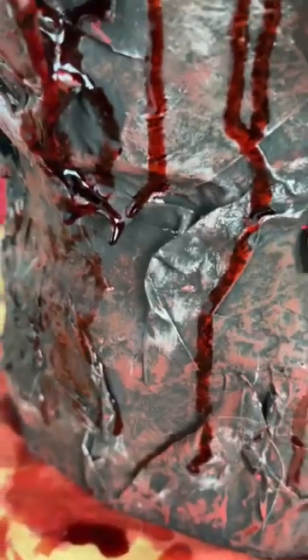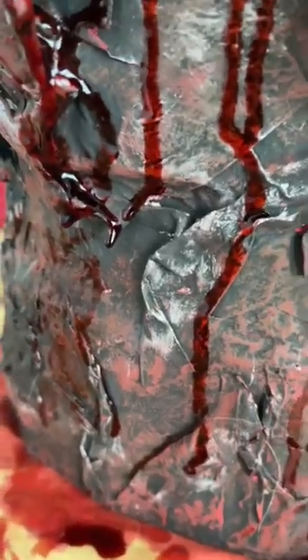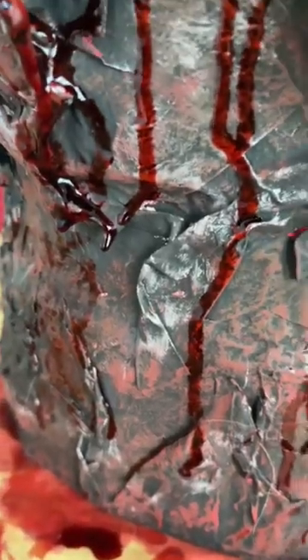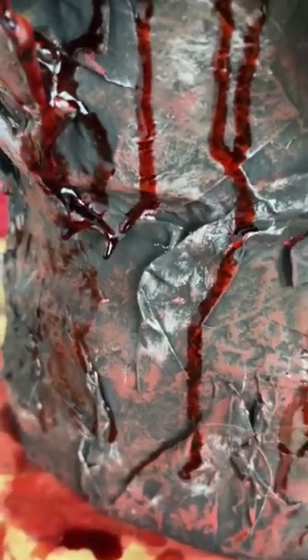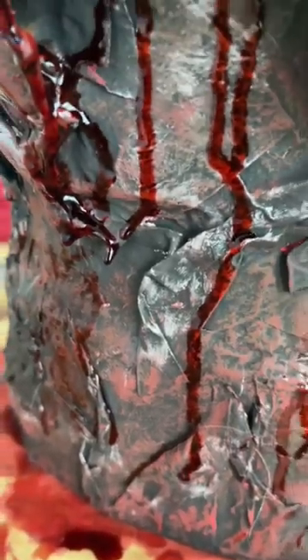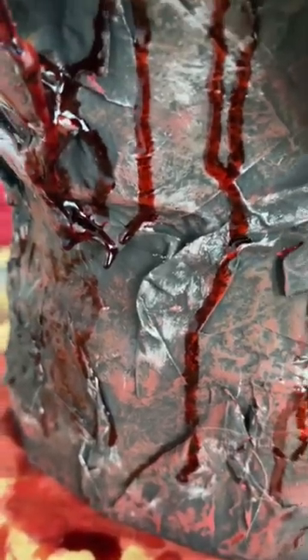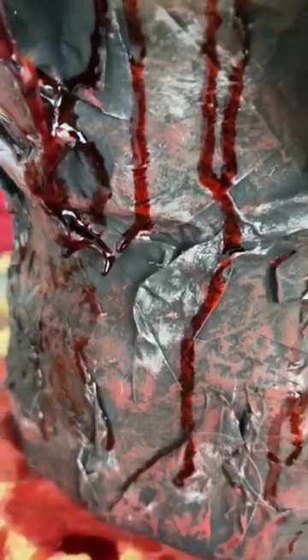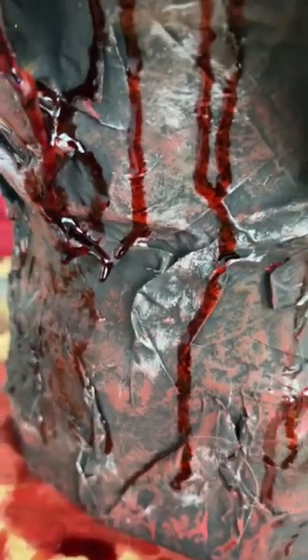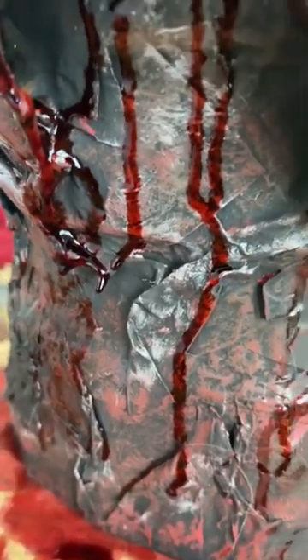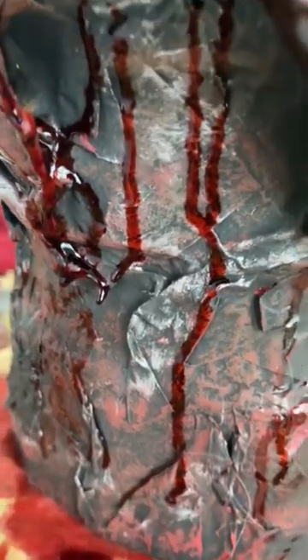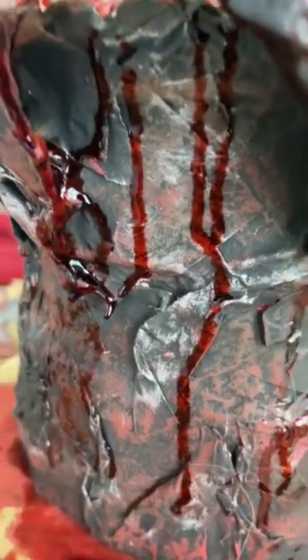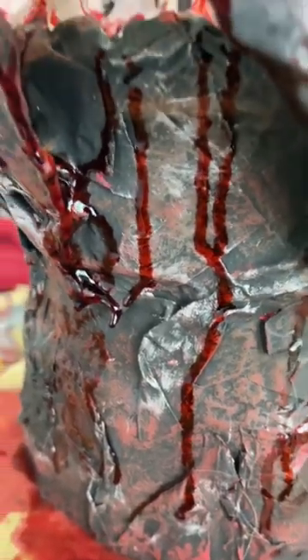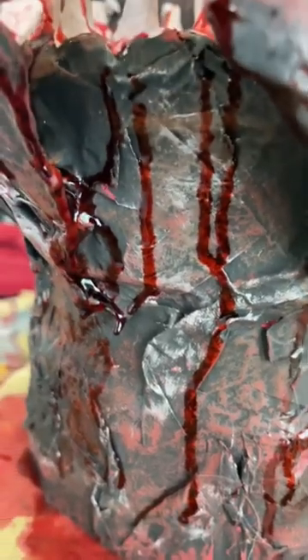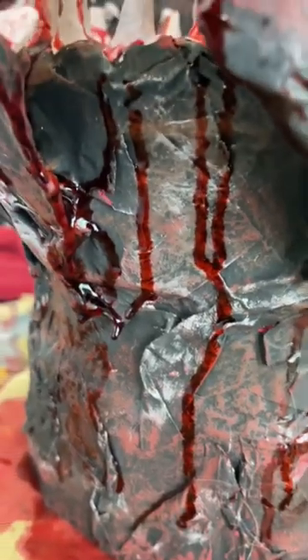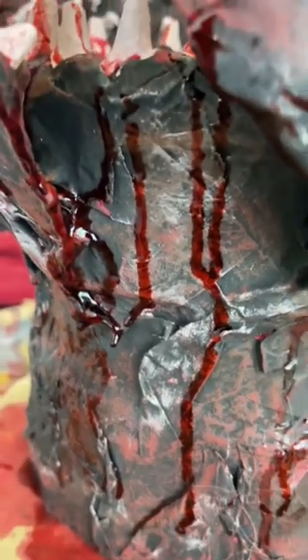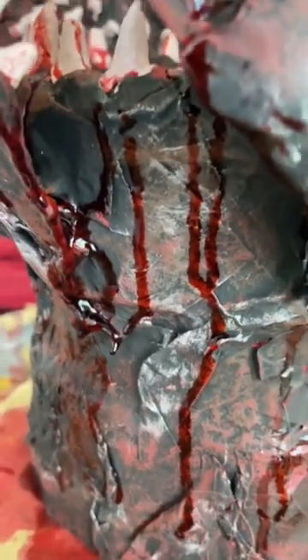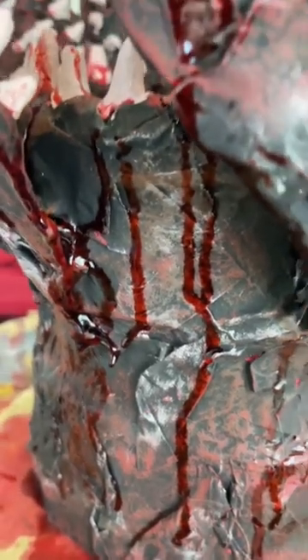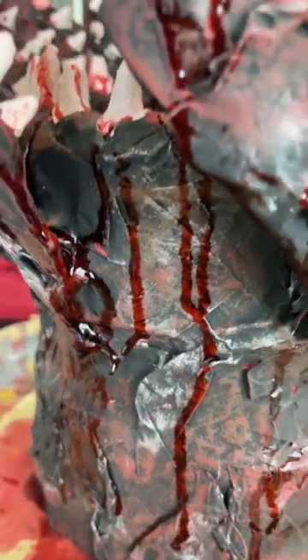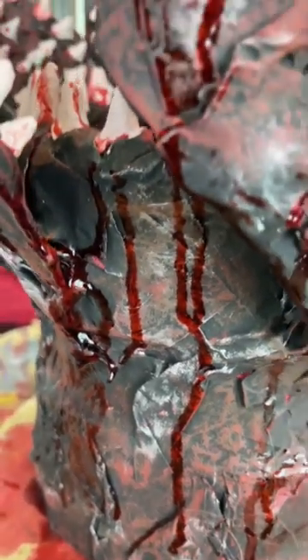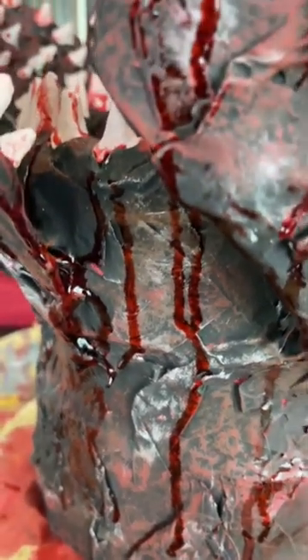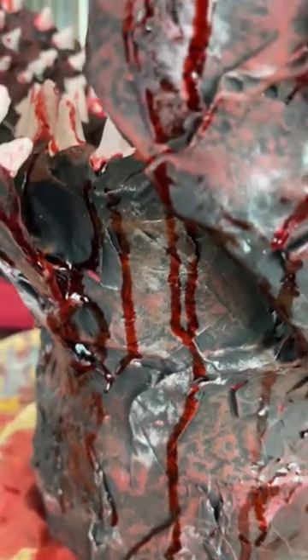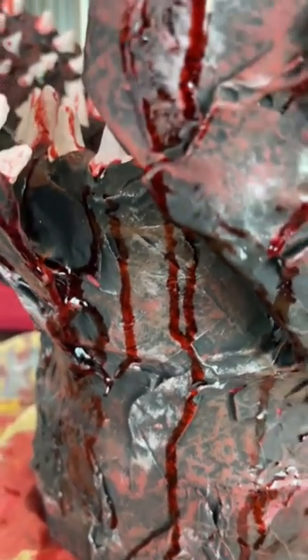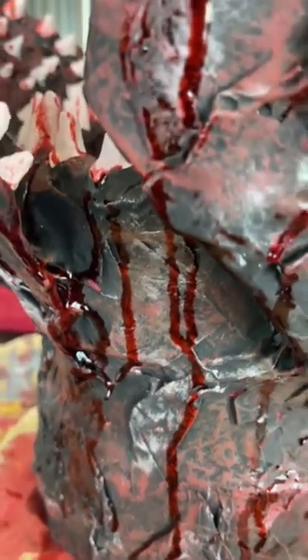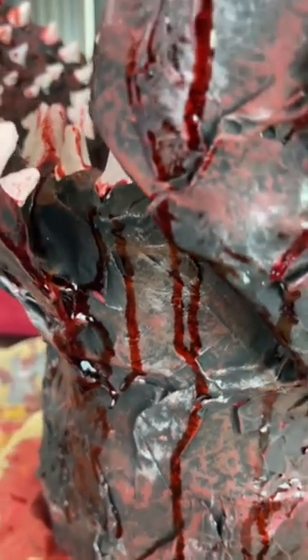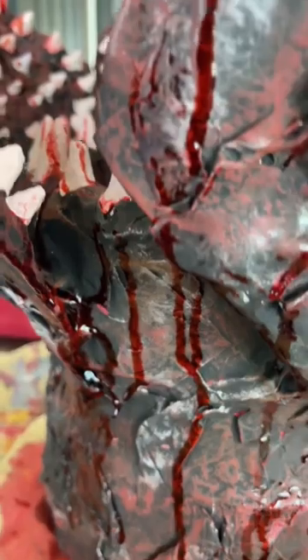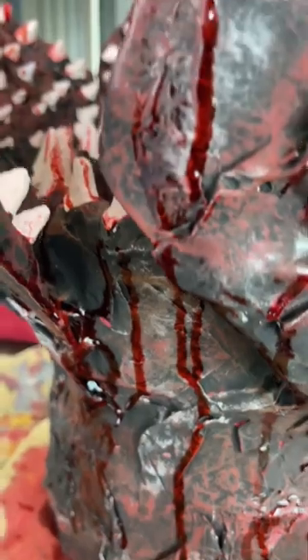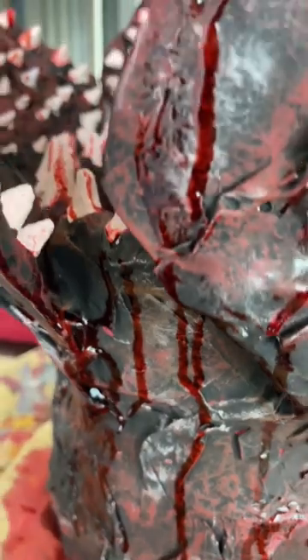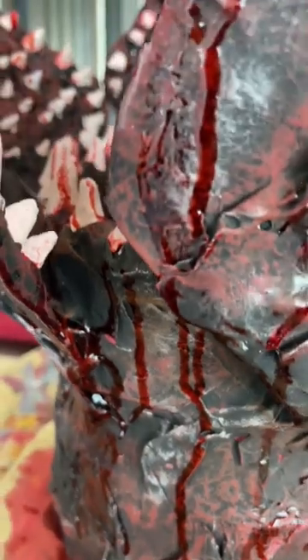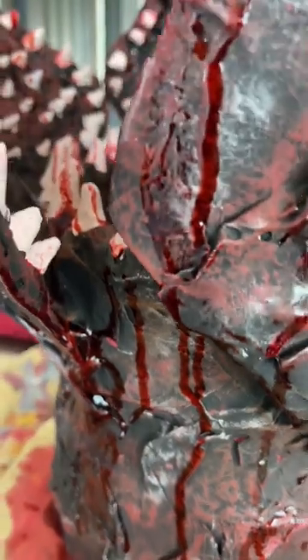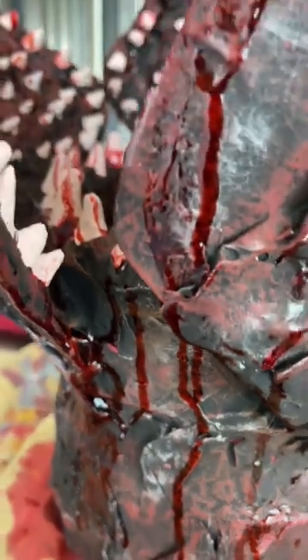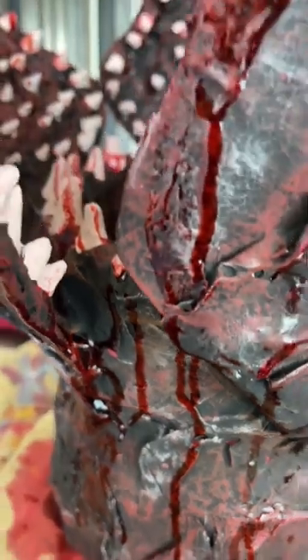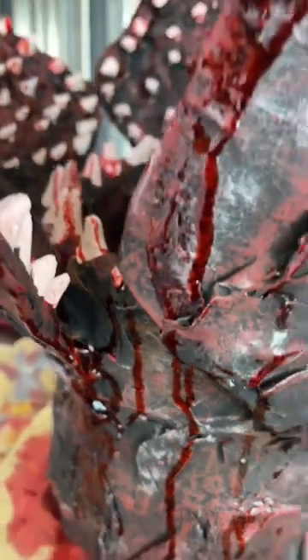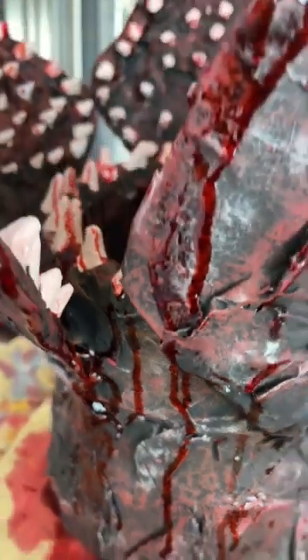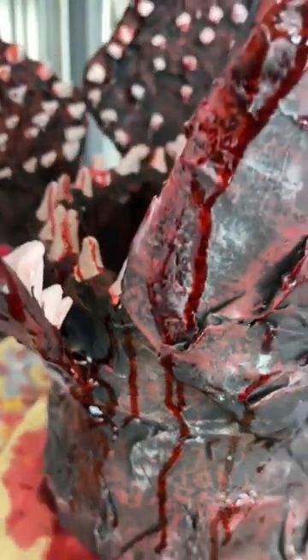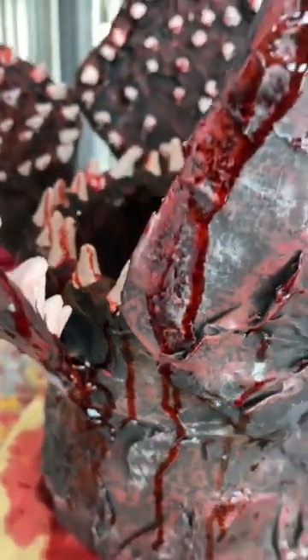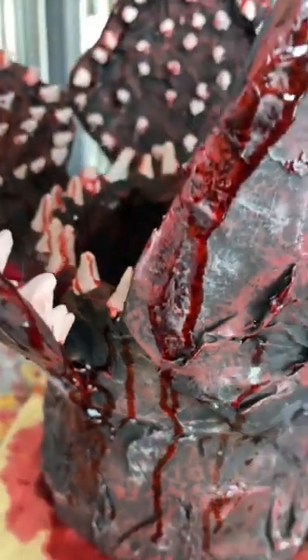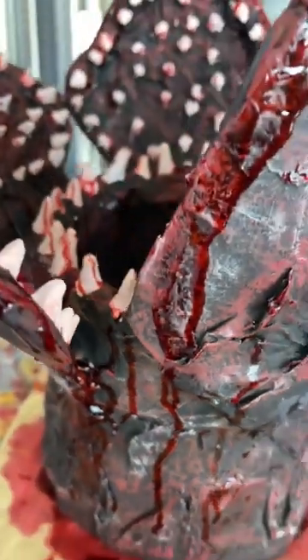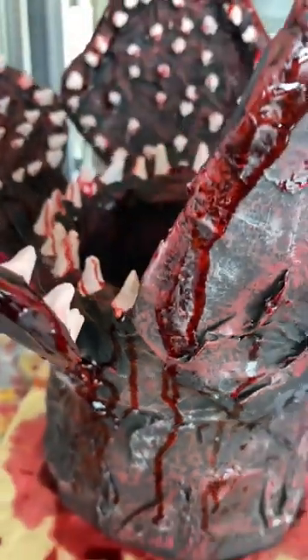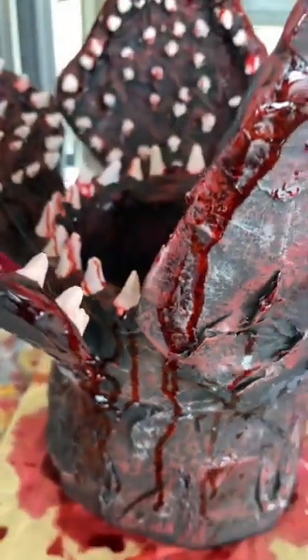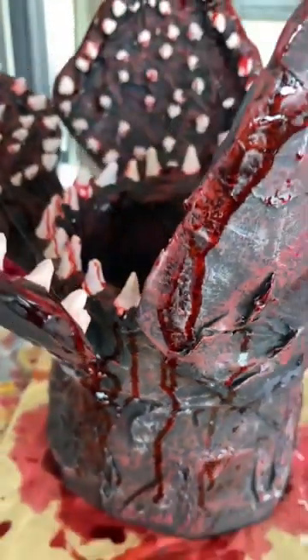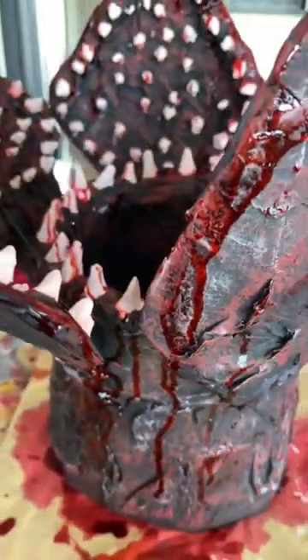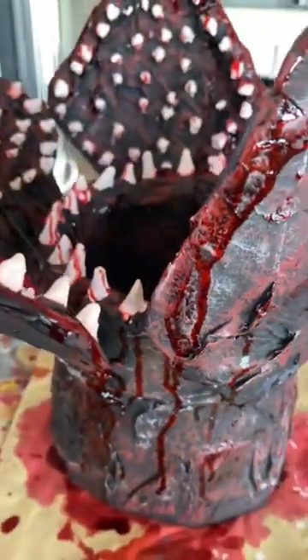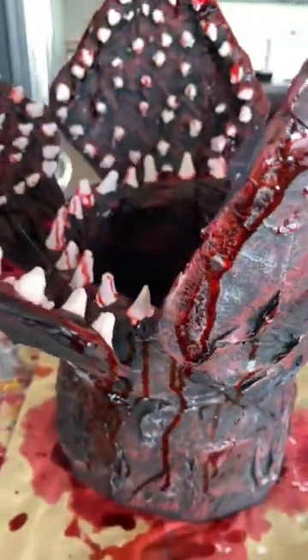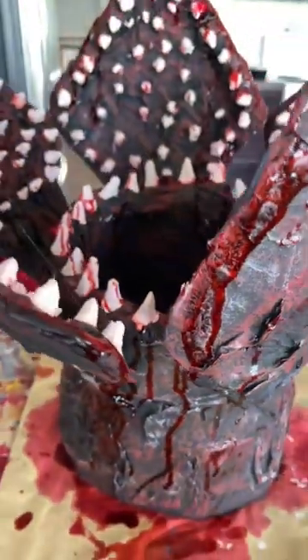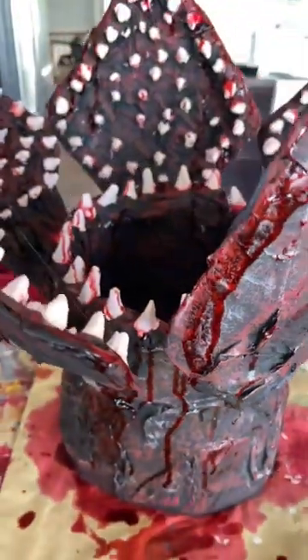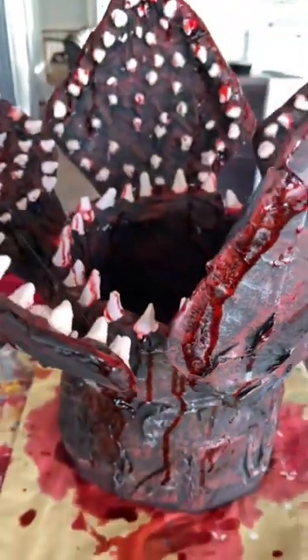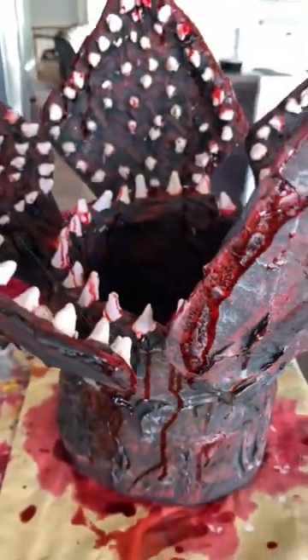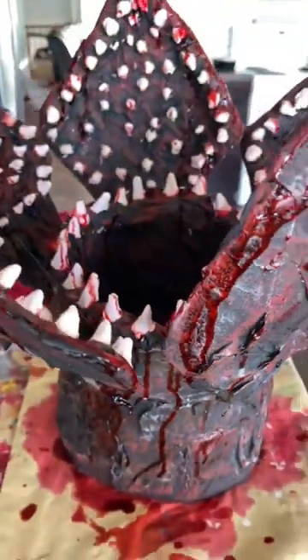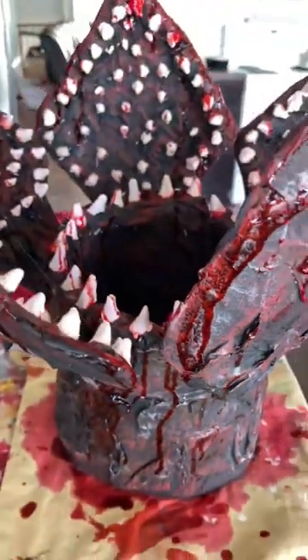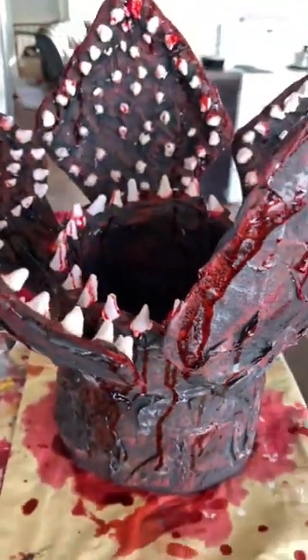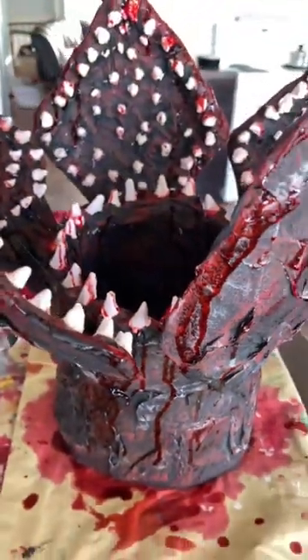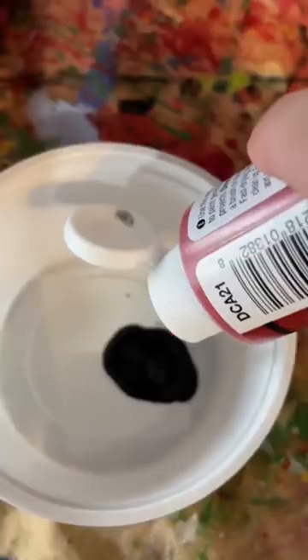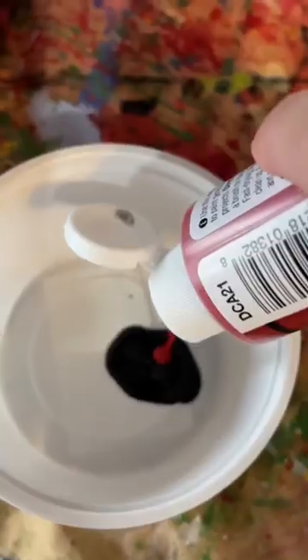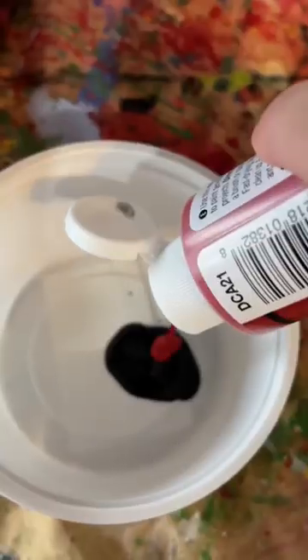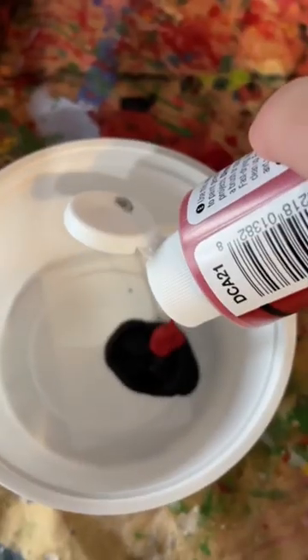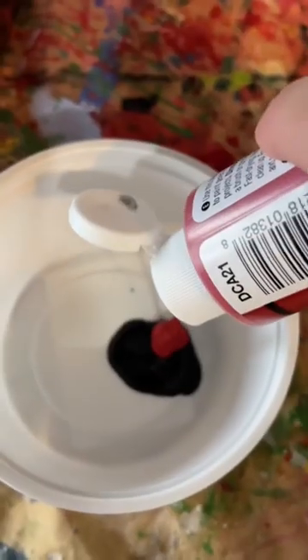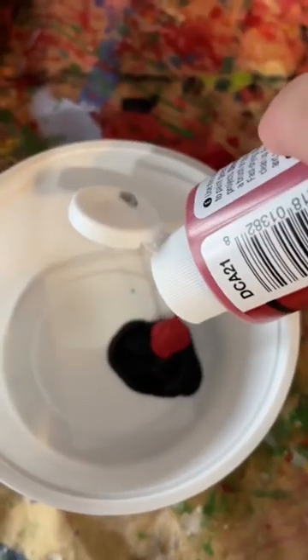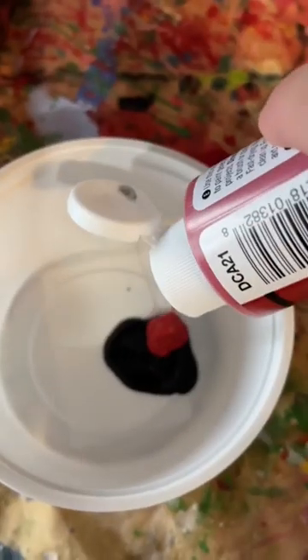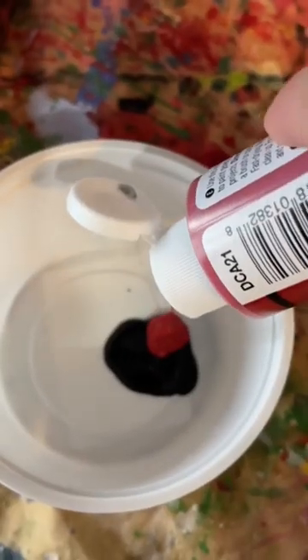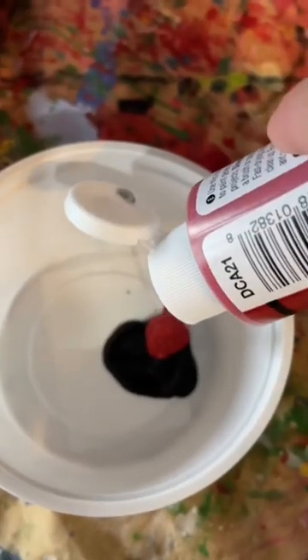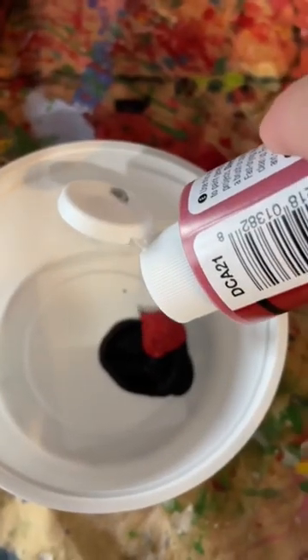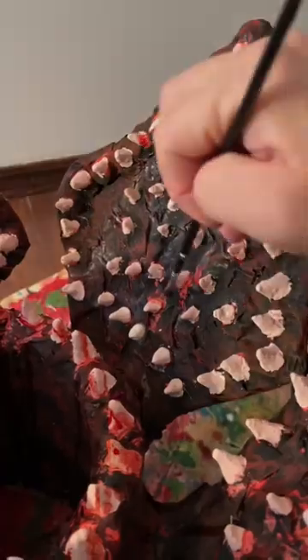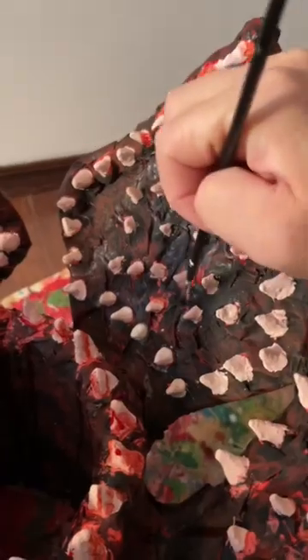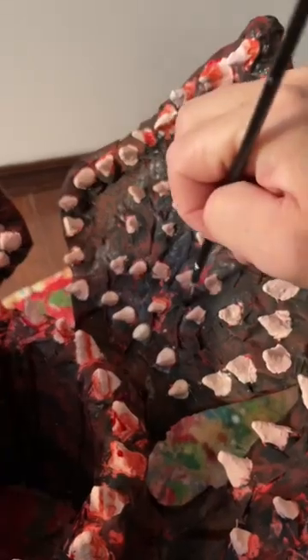Look at those beautiful drips. That other stuff was super liquid, whereas this is thick, so it dries really nicely on a project like this.